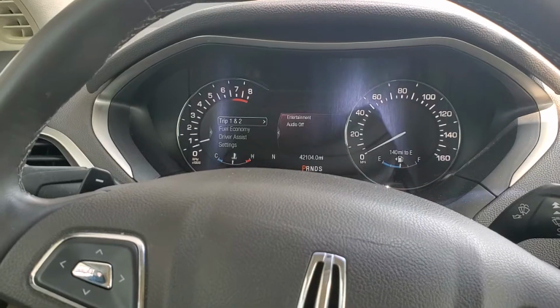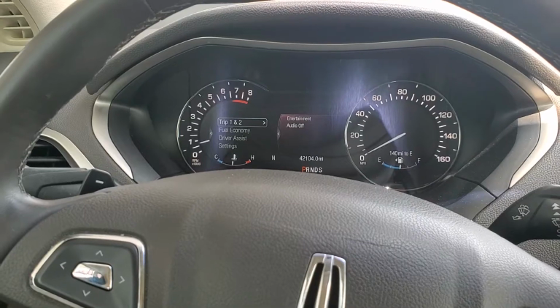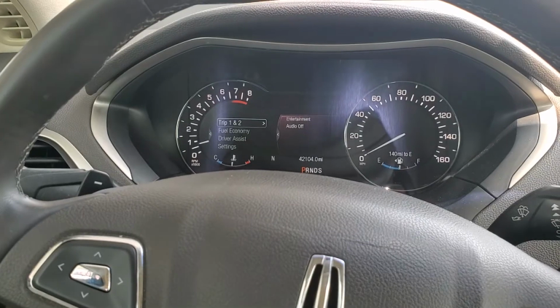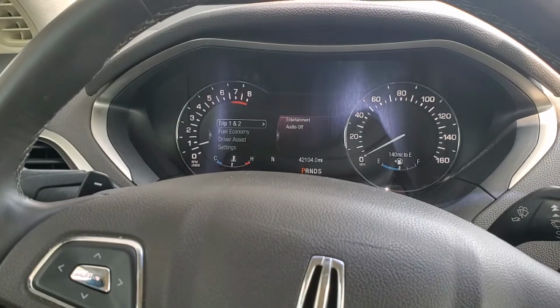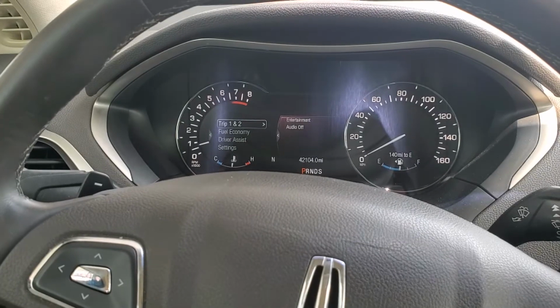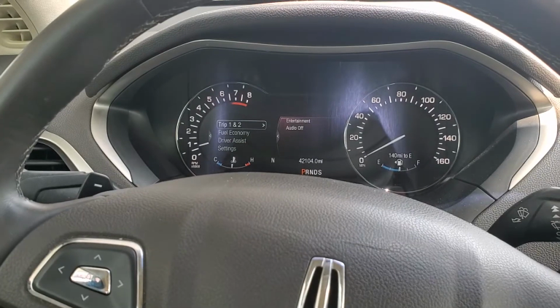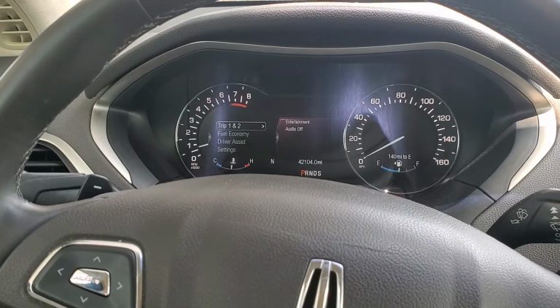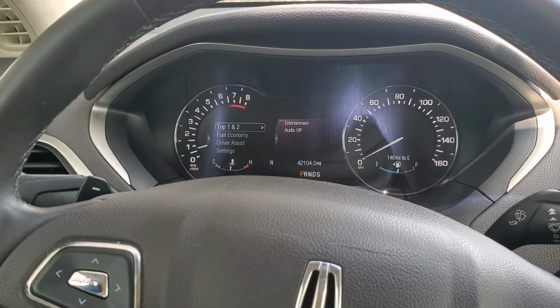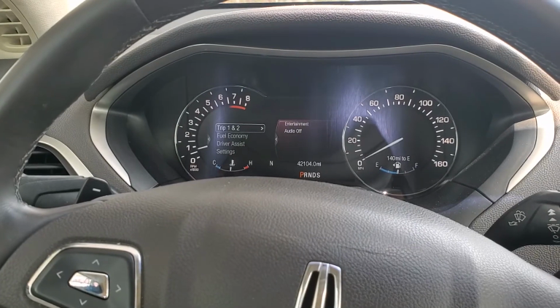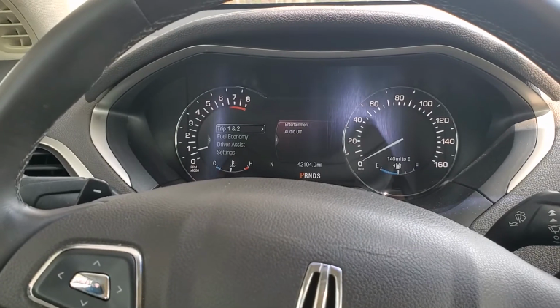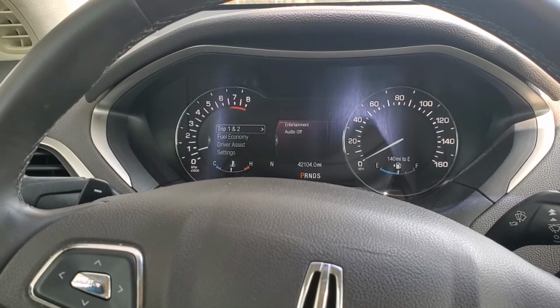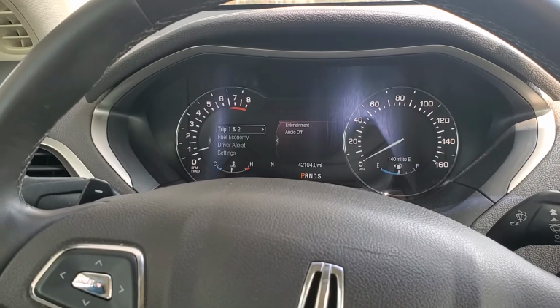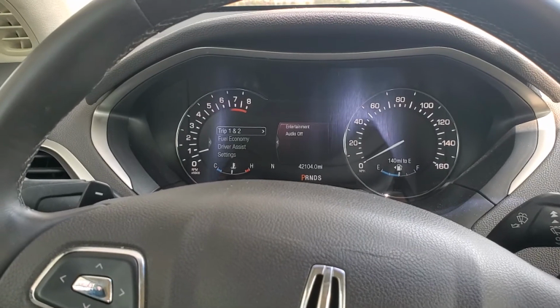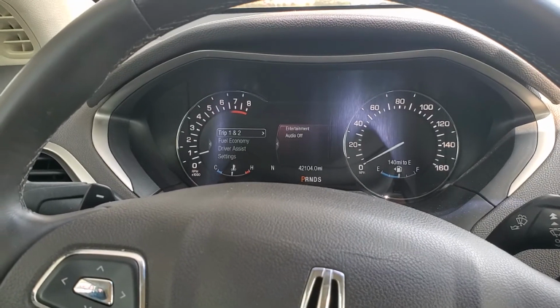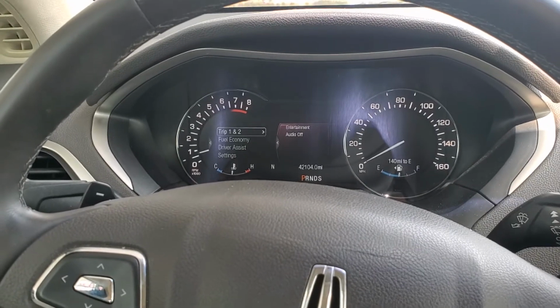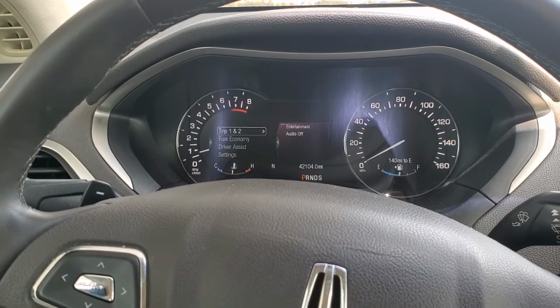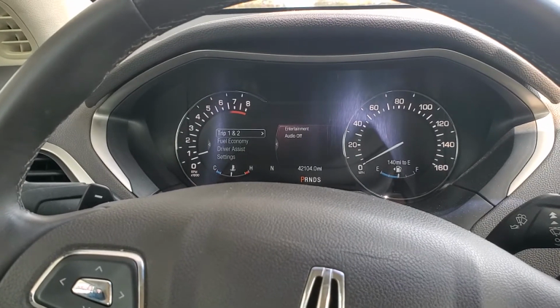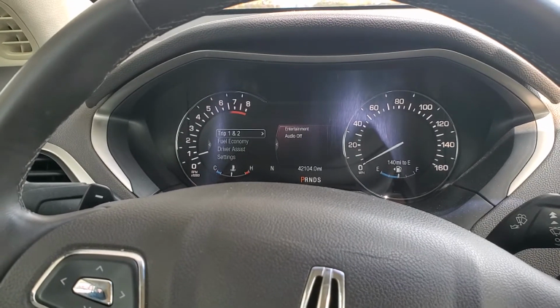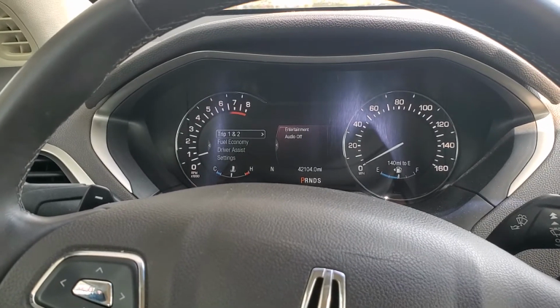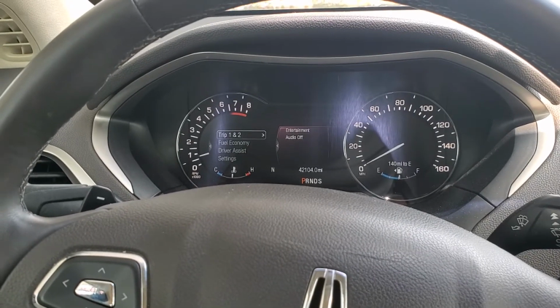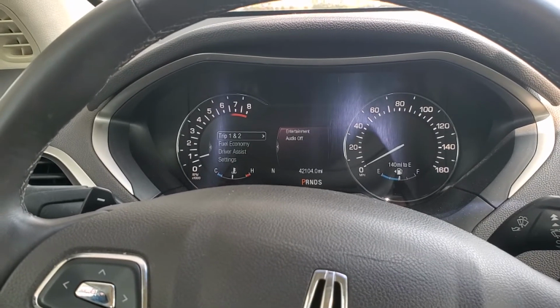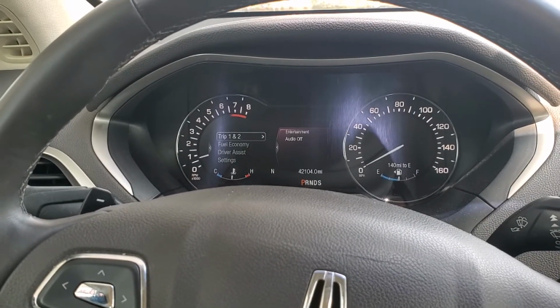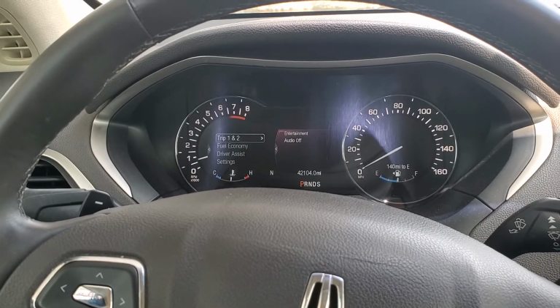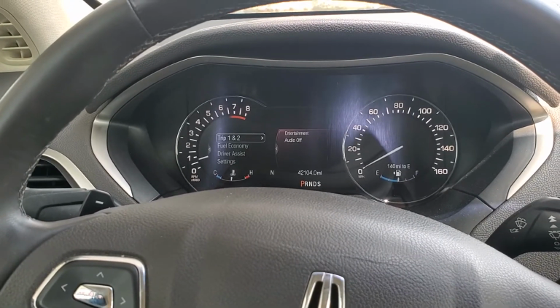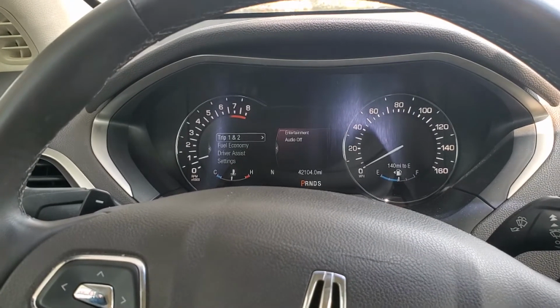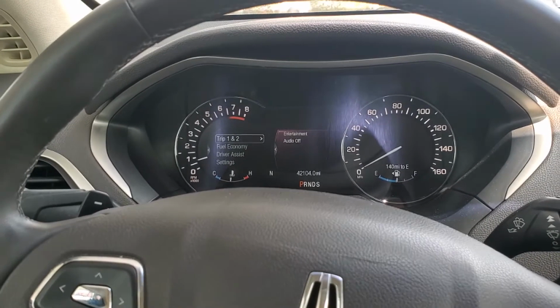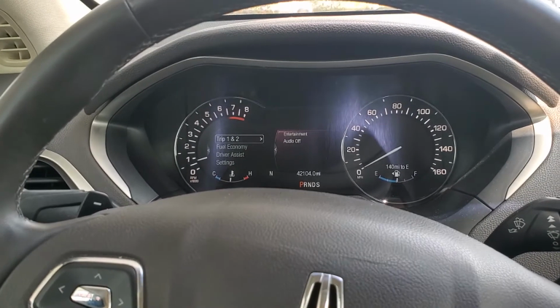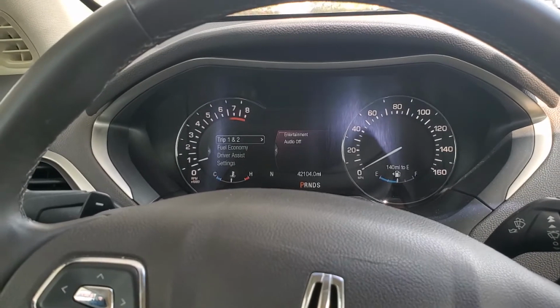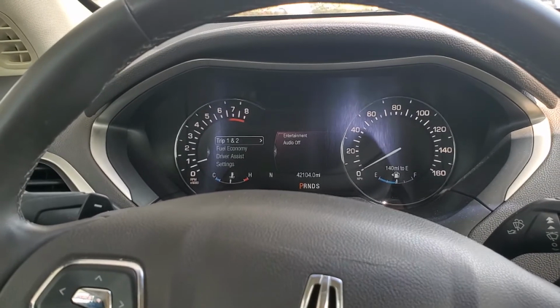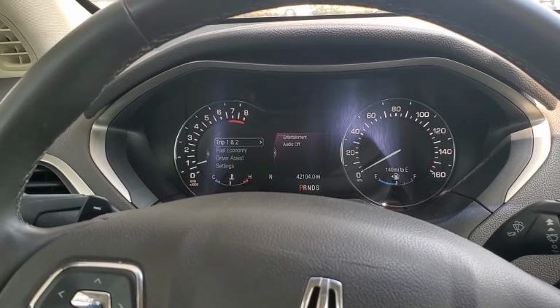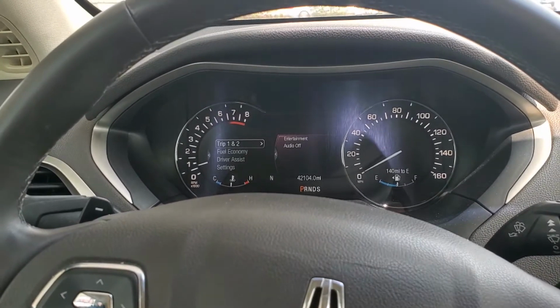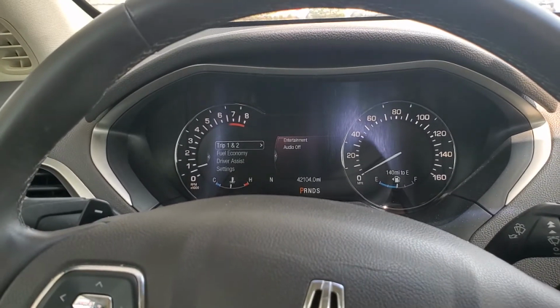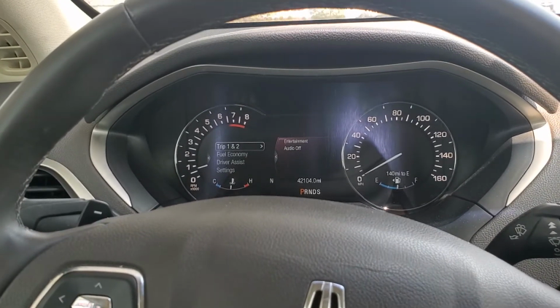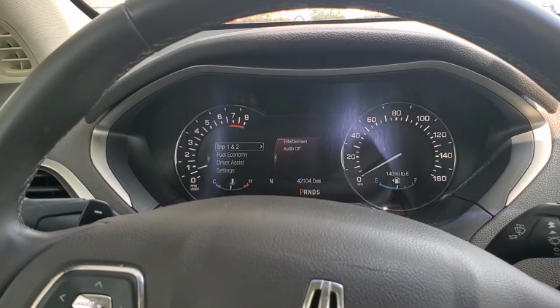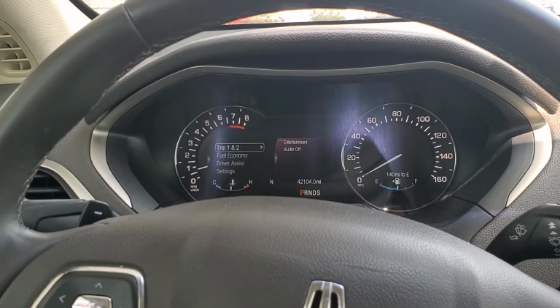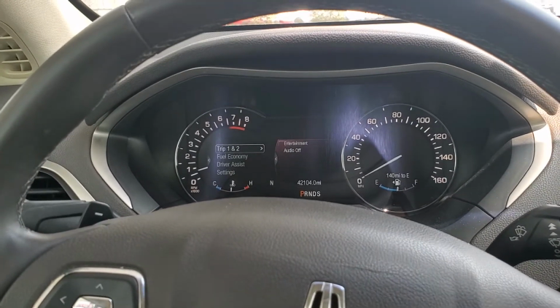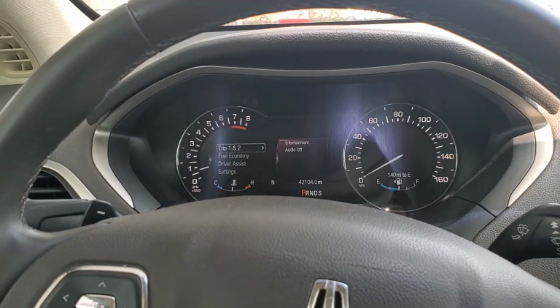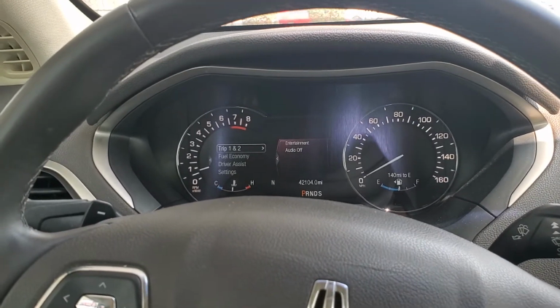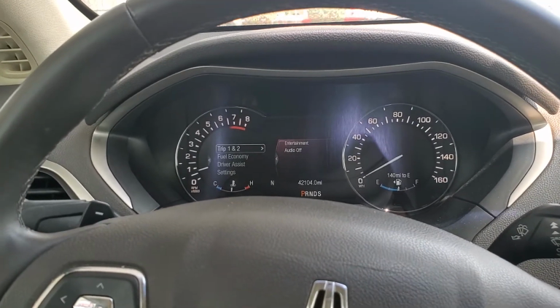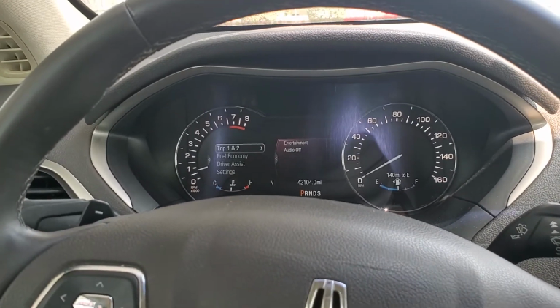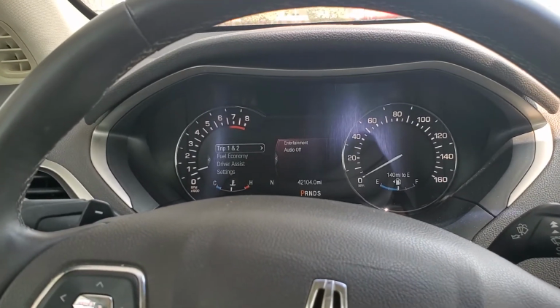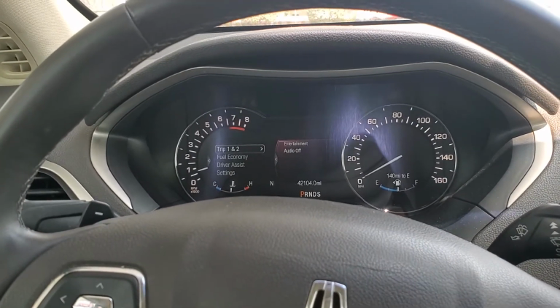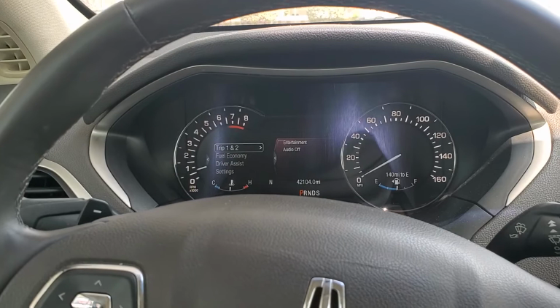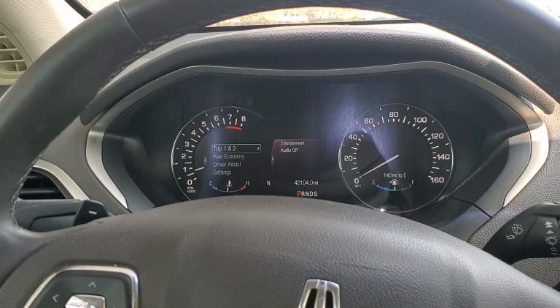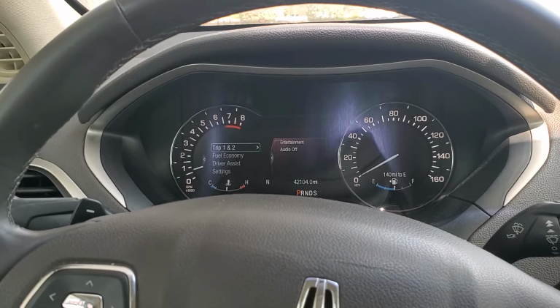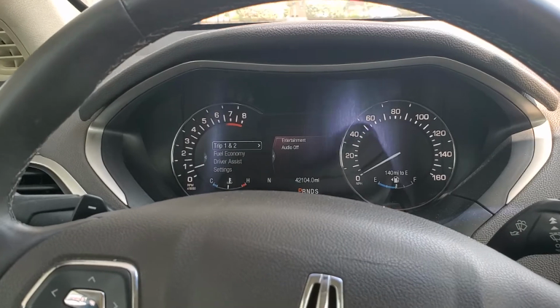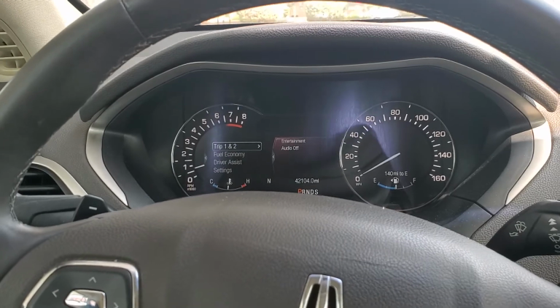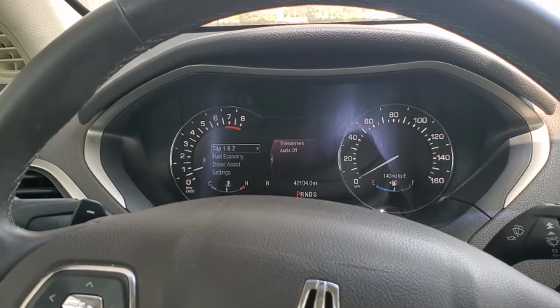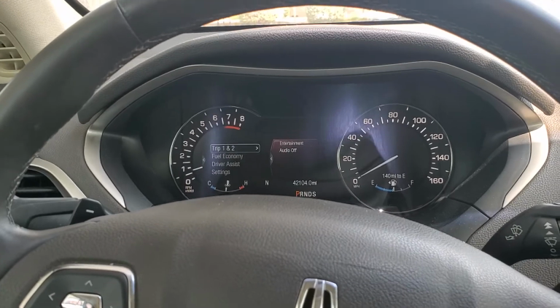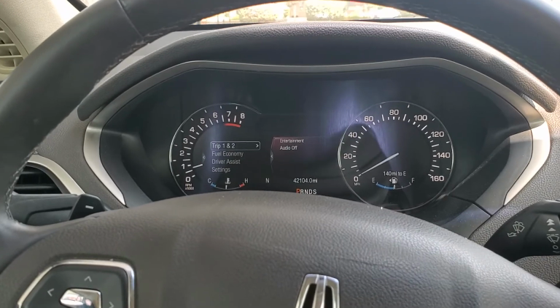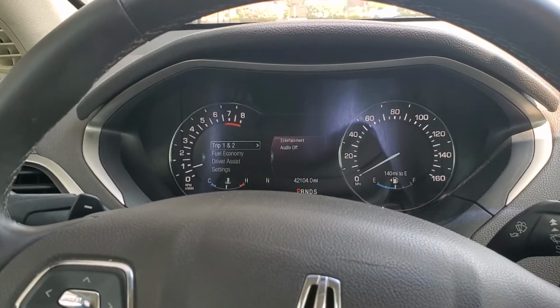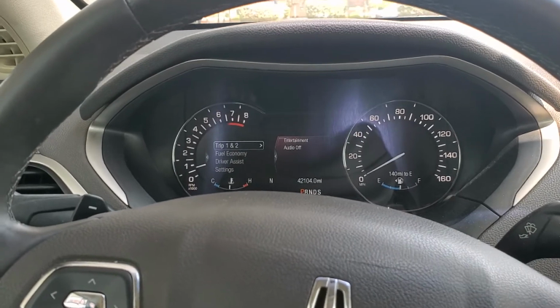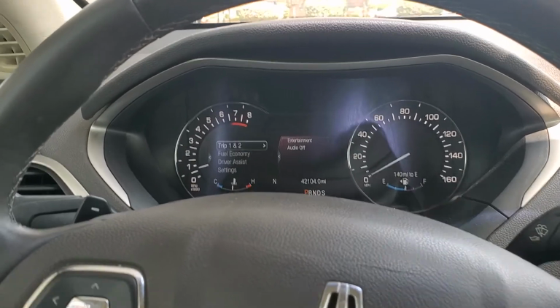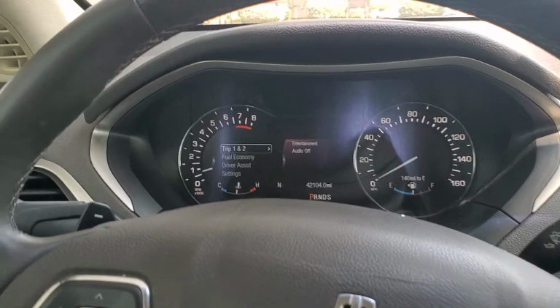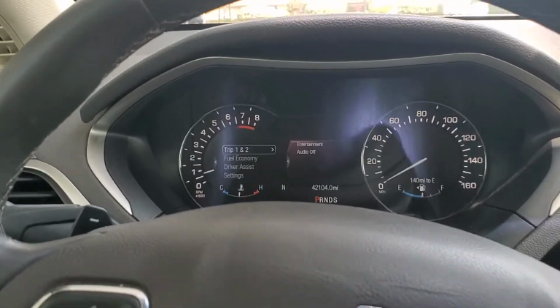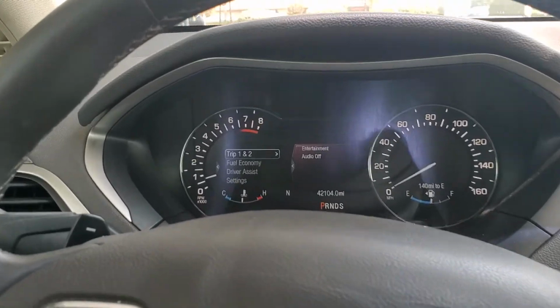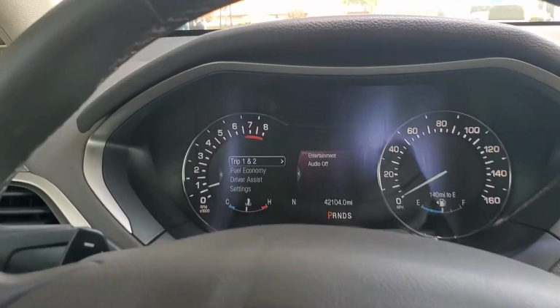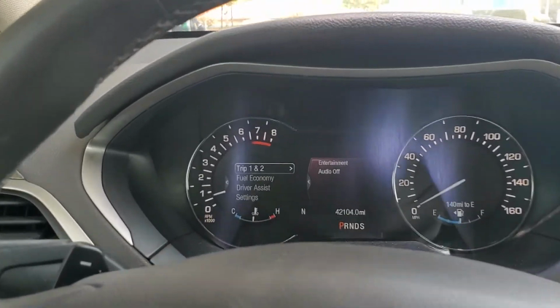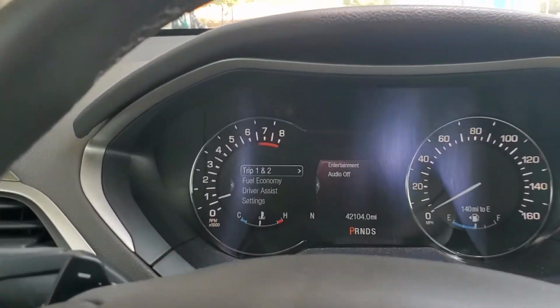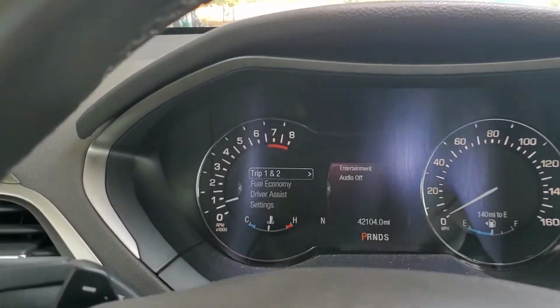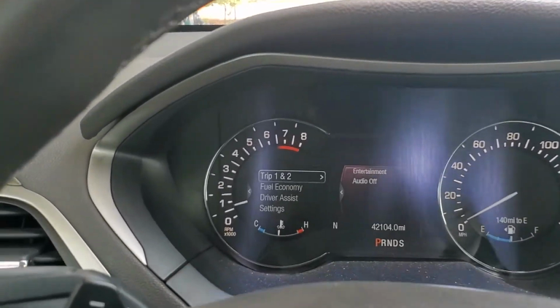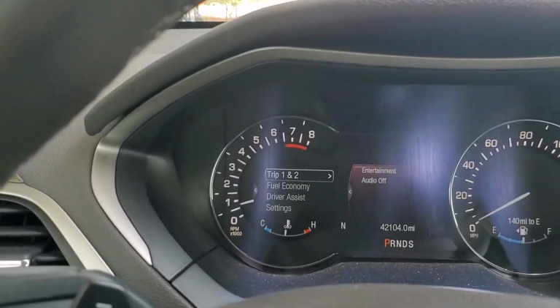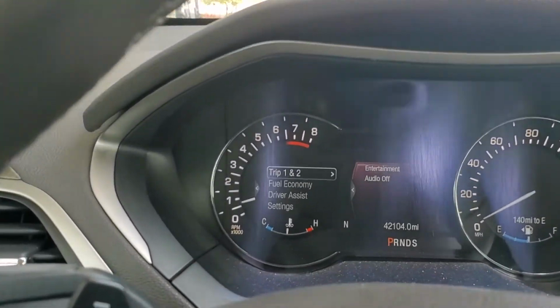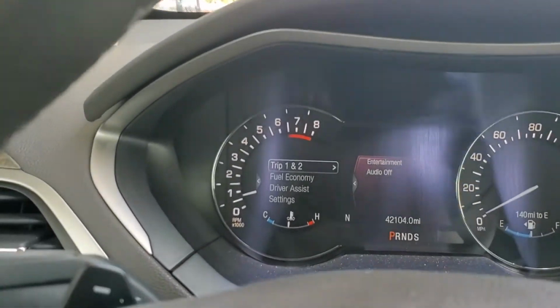I just did an oil change on this 2014 Lincoln MKZ and we're going to go ahead and reset the oil life.